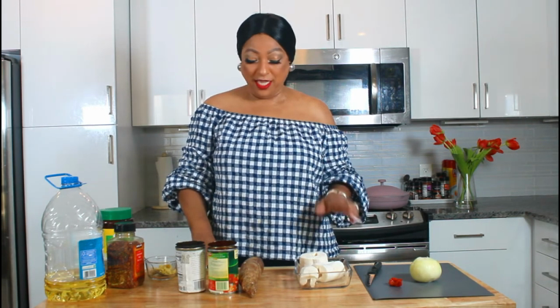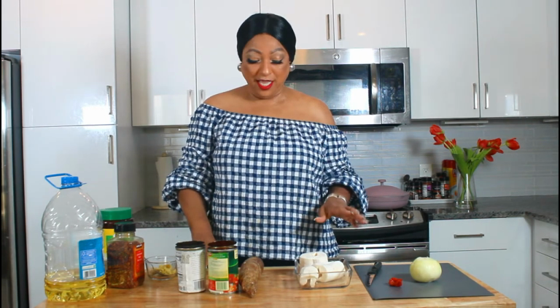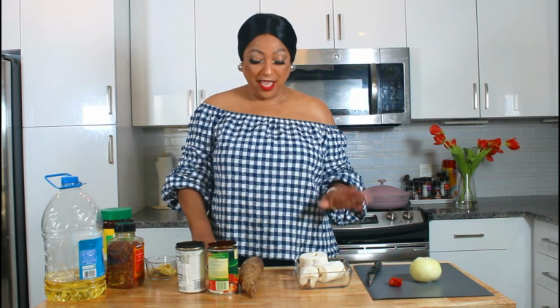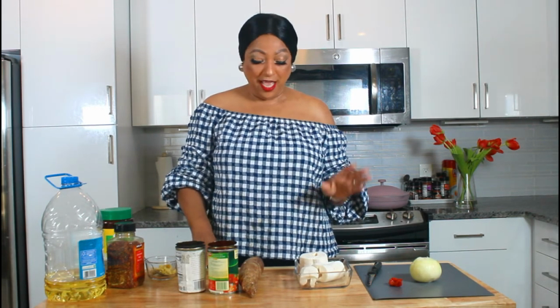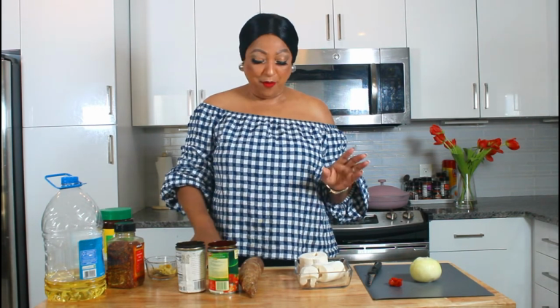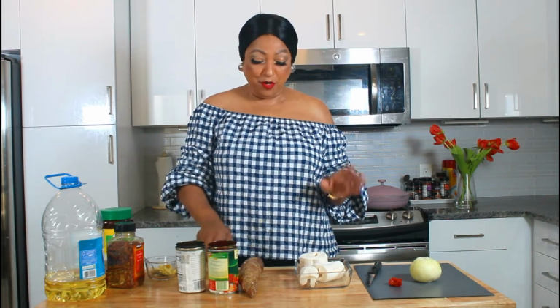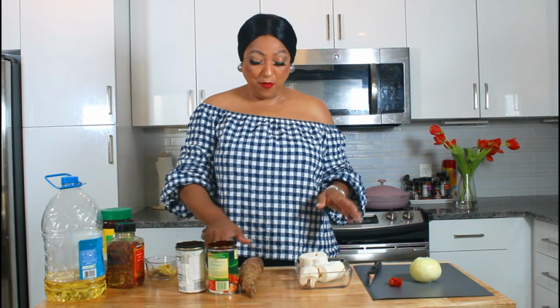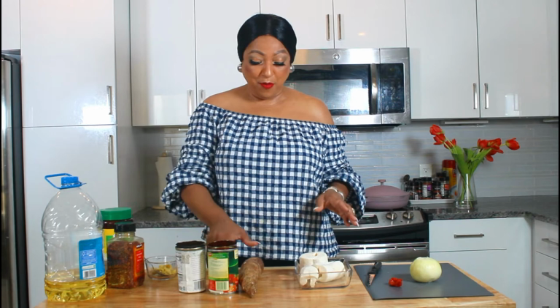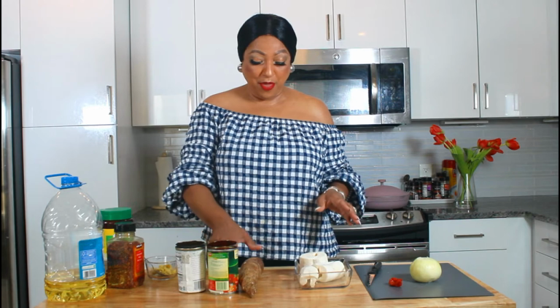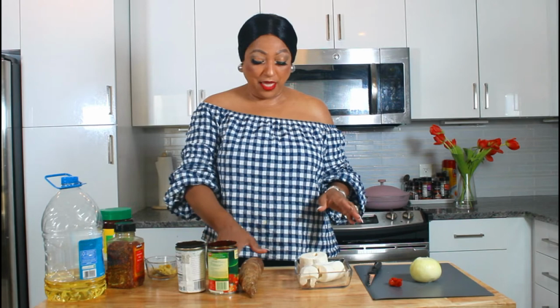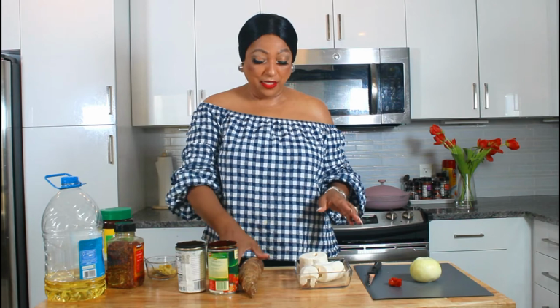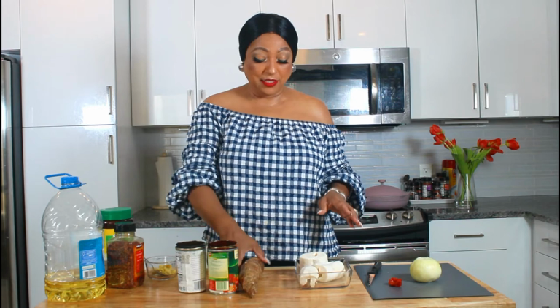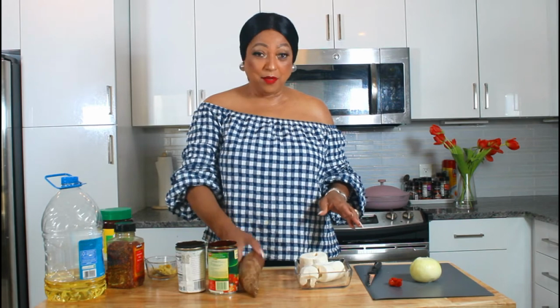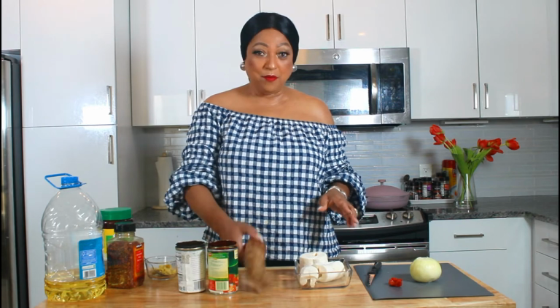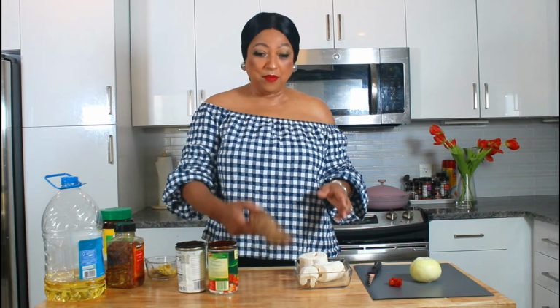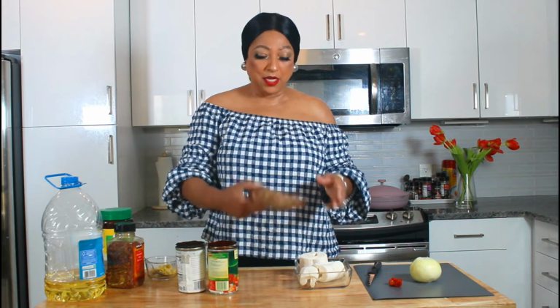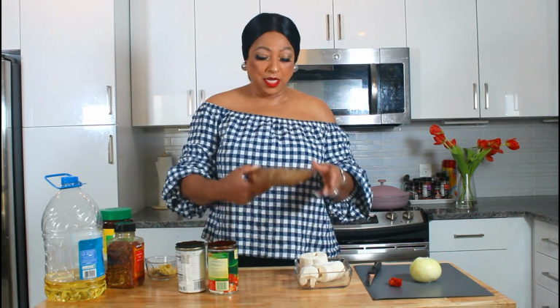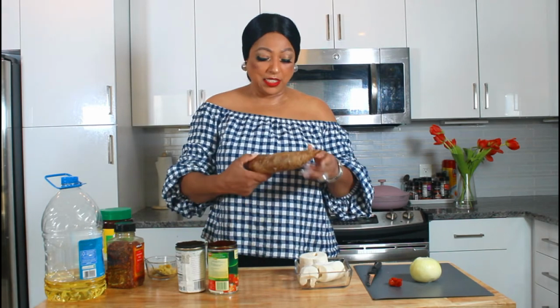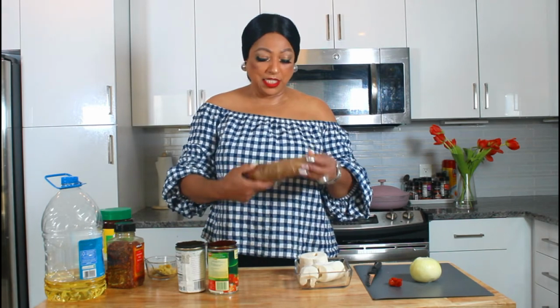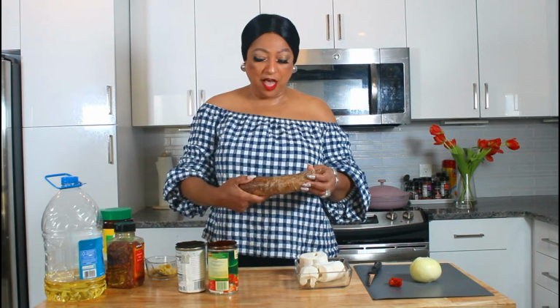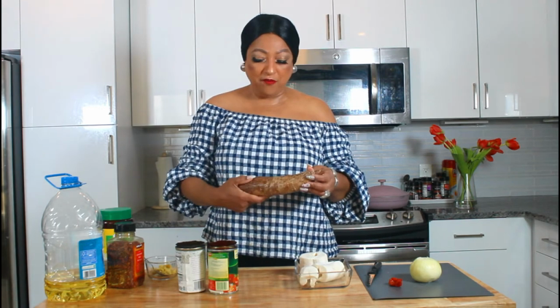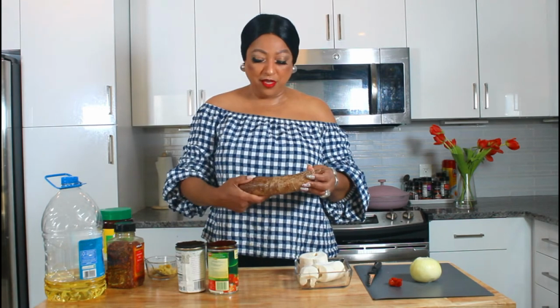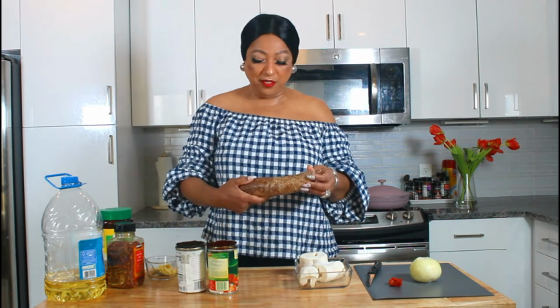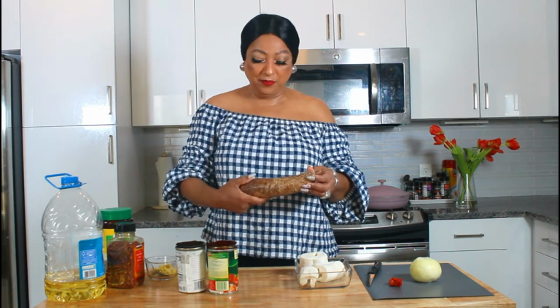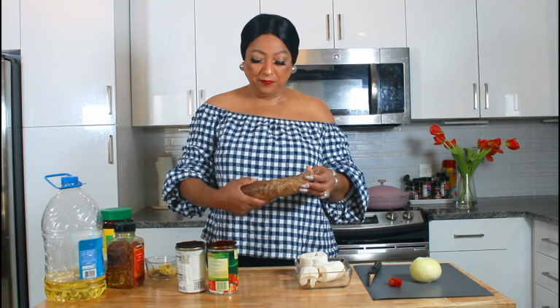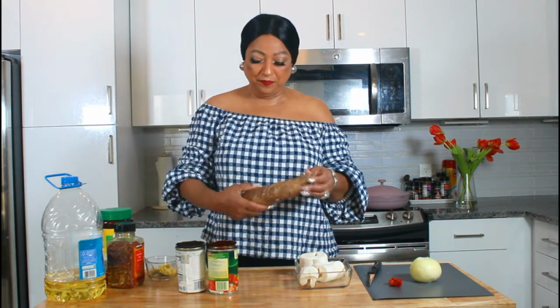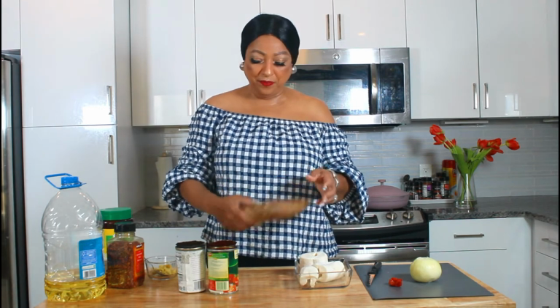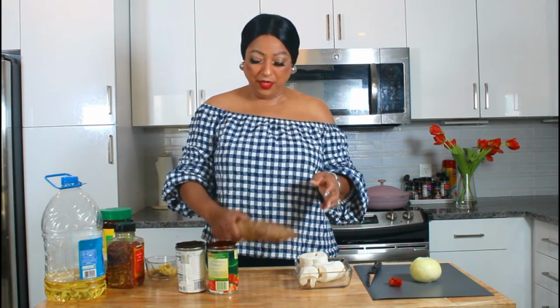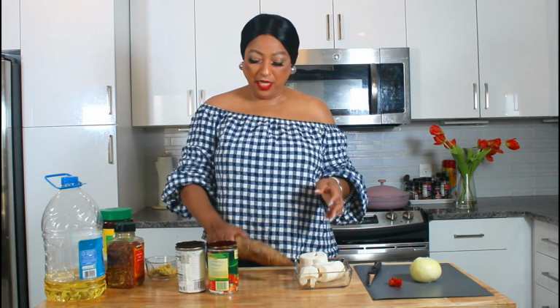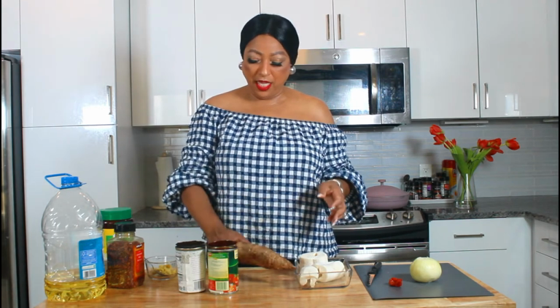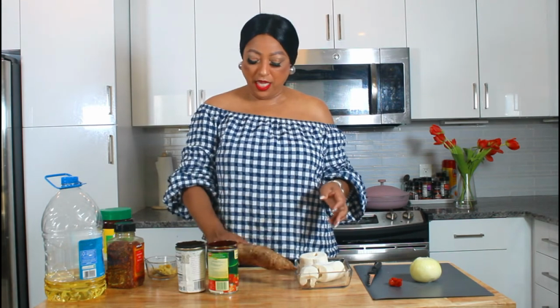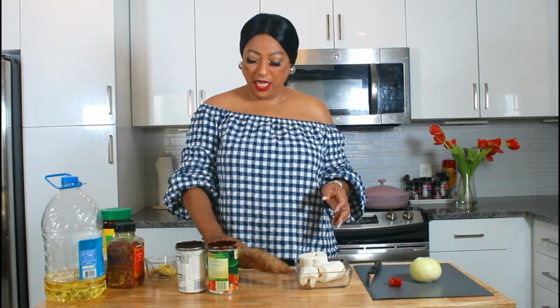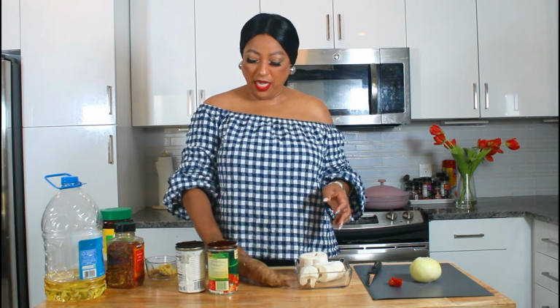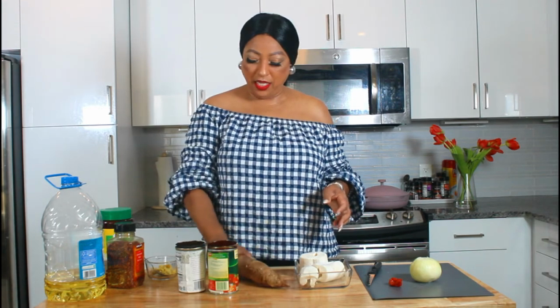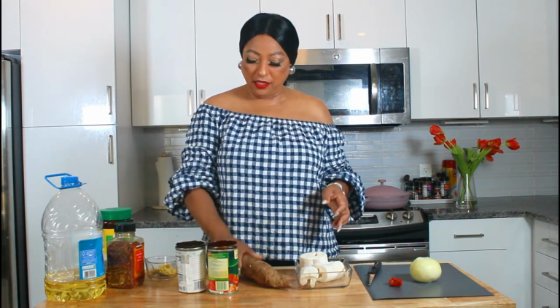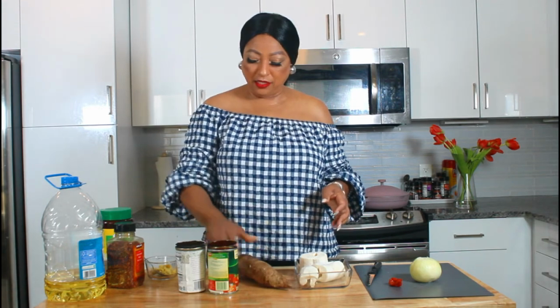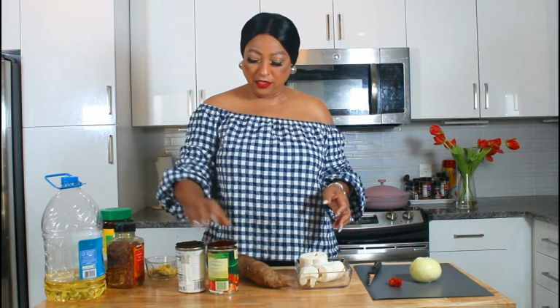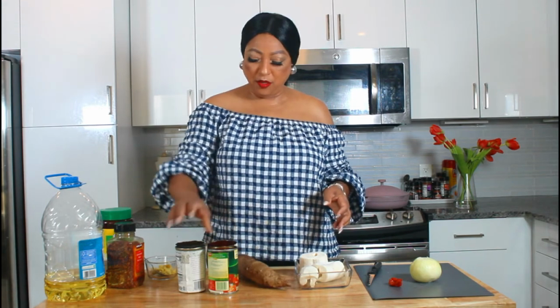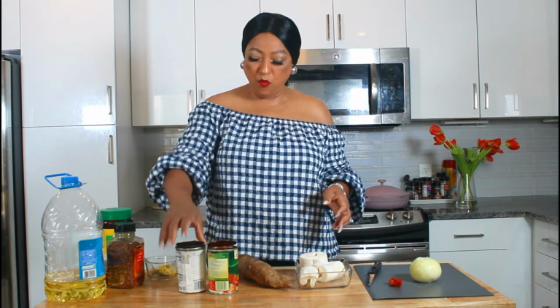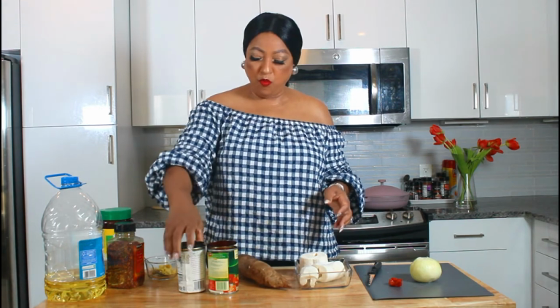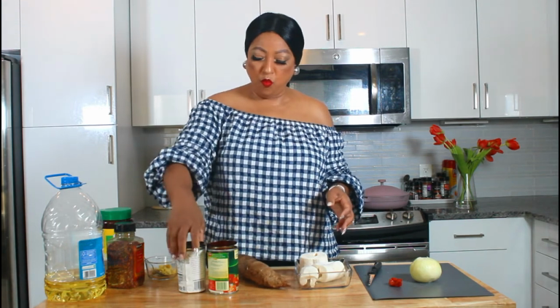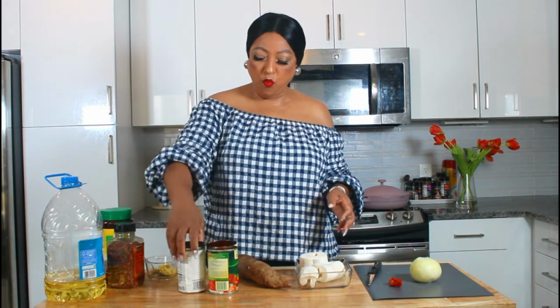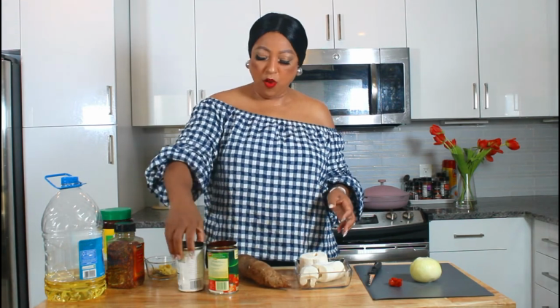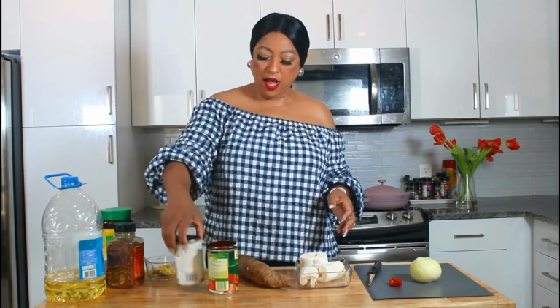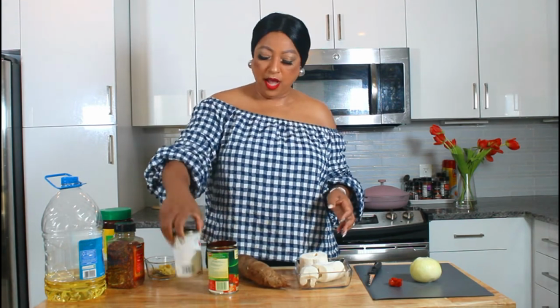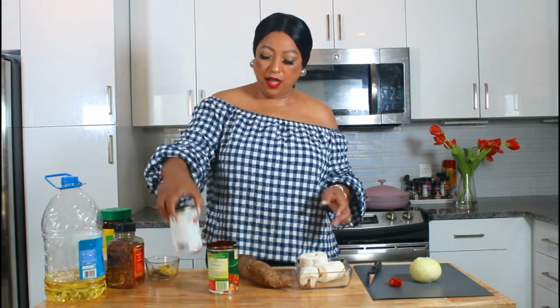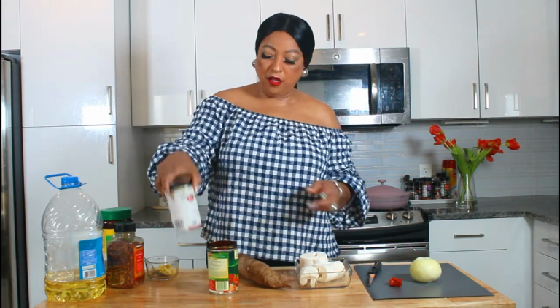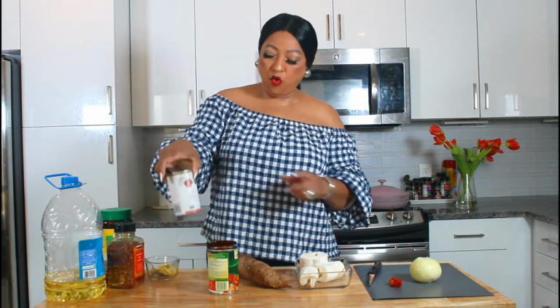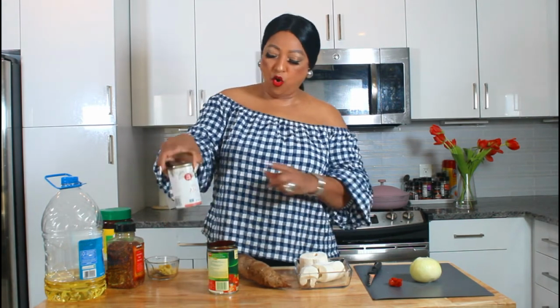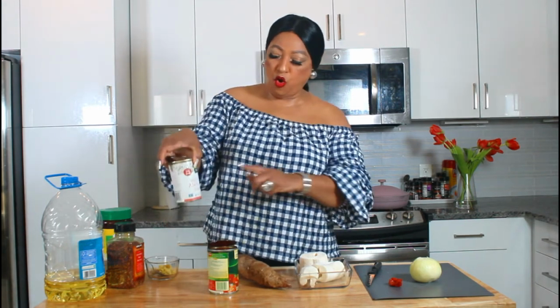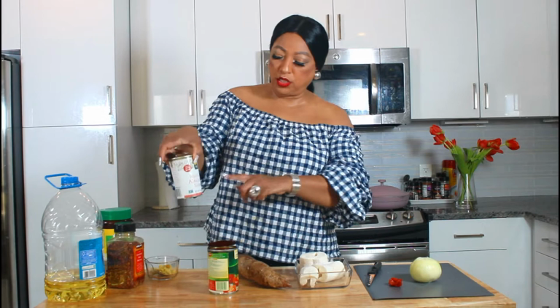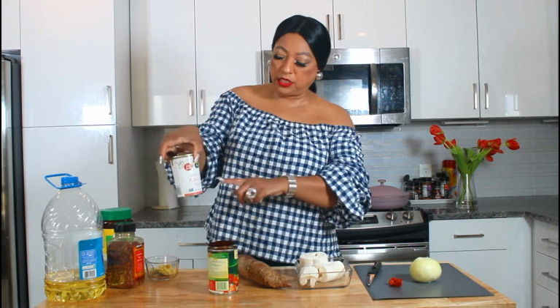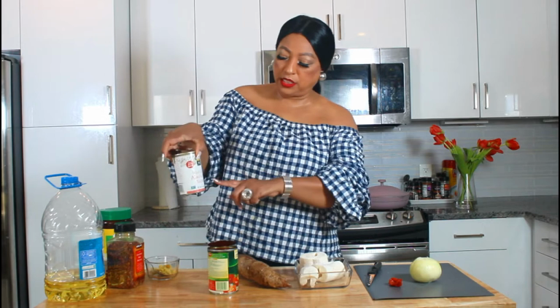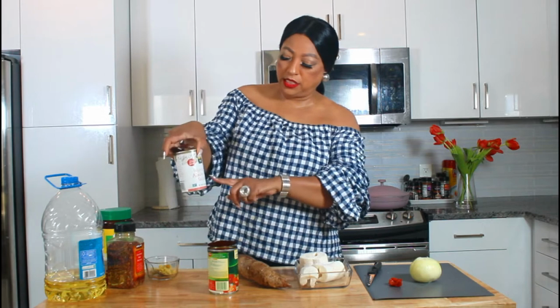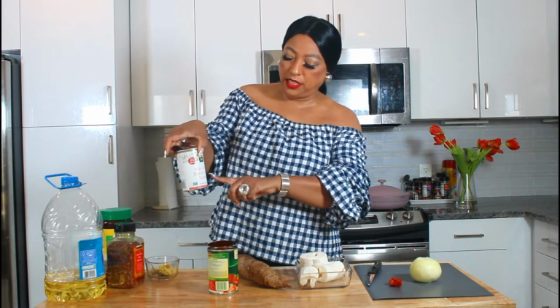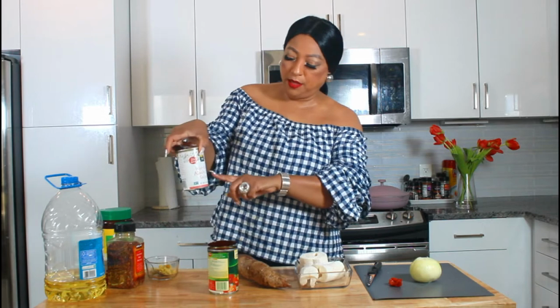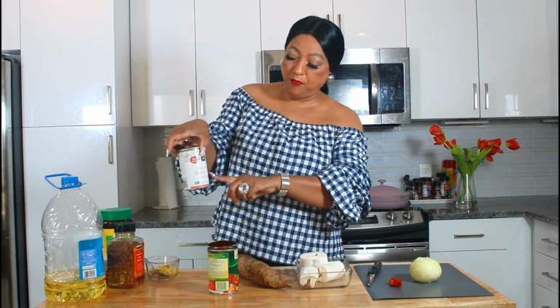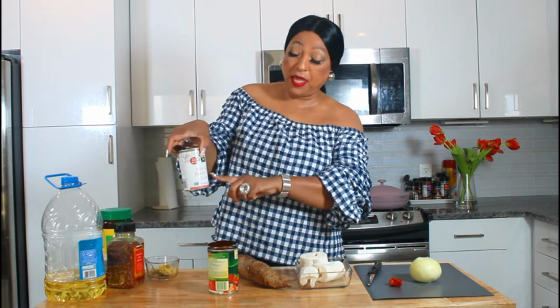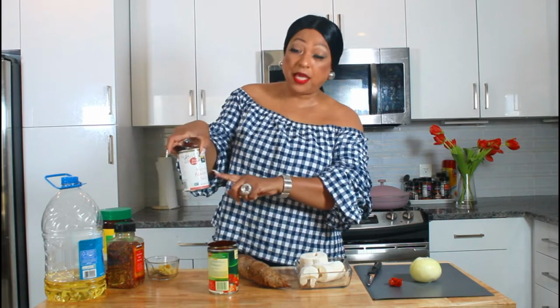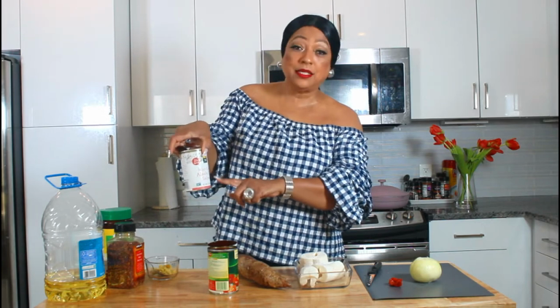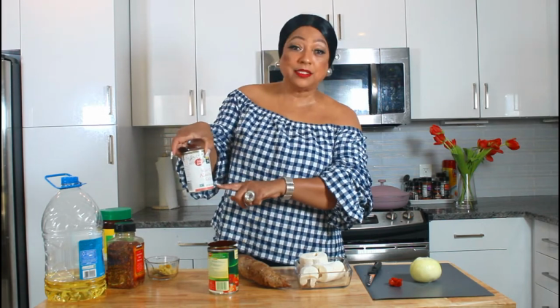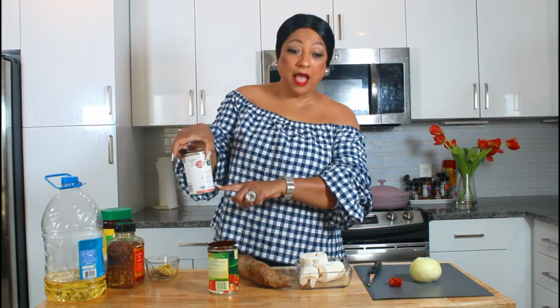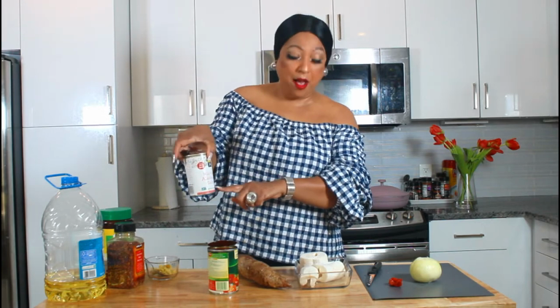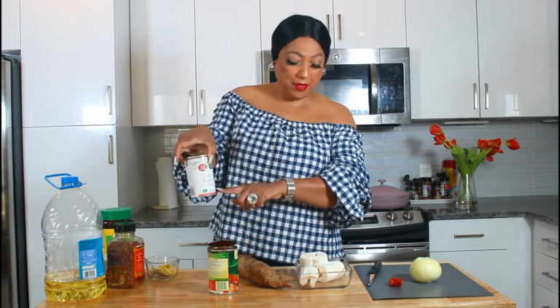So today is Sunday morning and I'm going to be making myself some Liberian breakfast. I'm going to be making some cassava and some wild caught pink salmon.